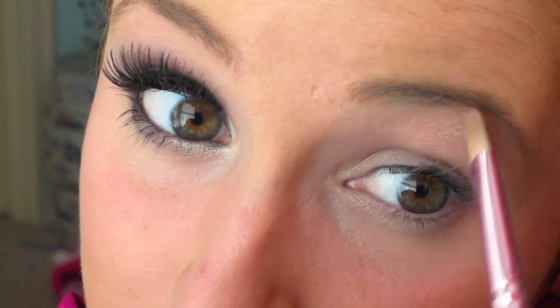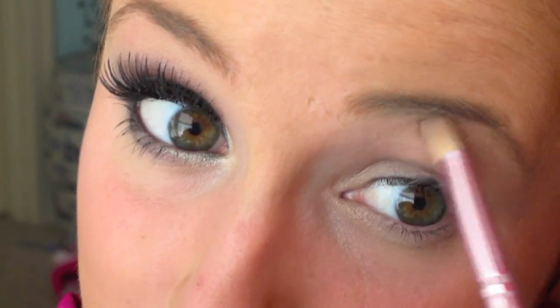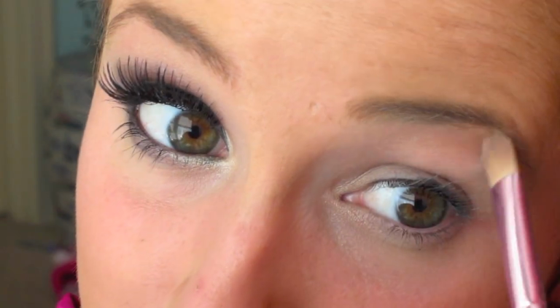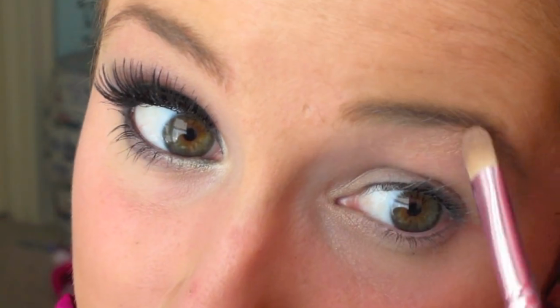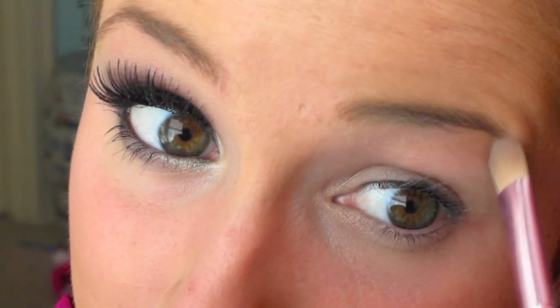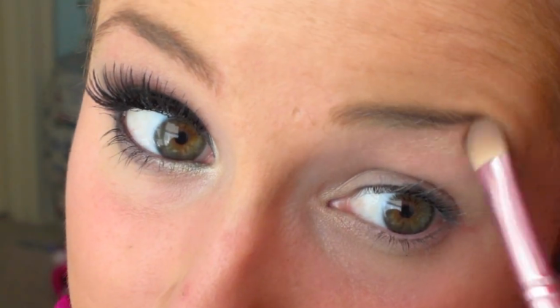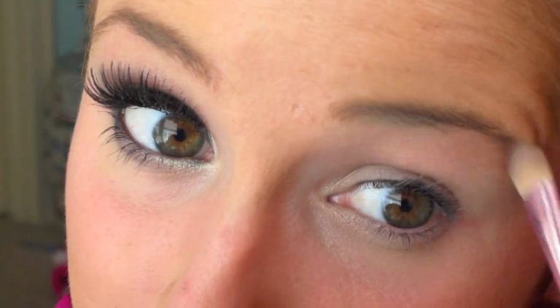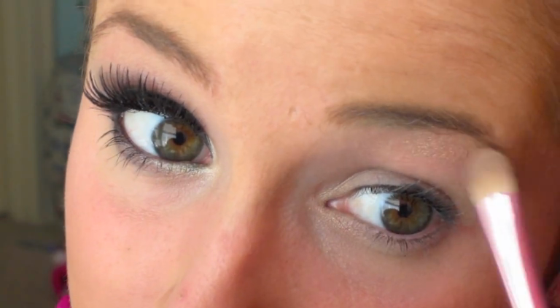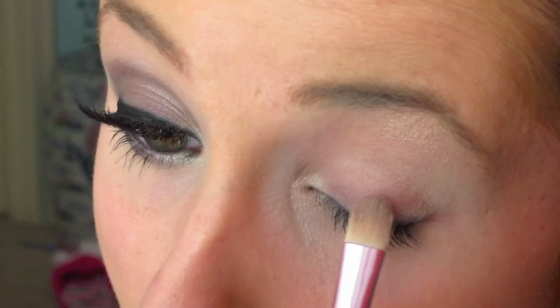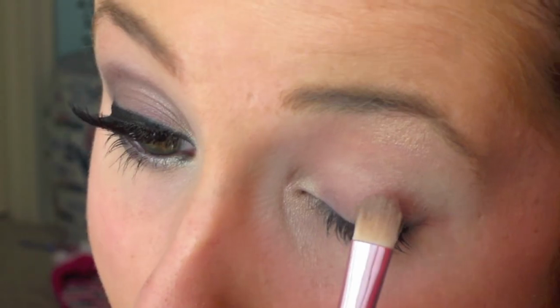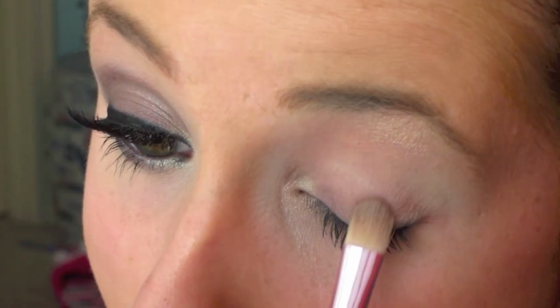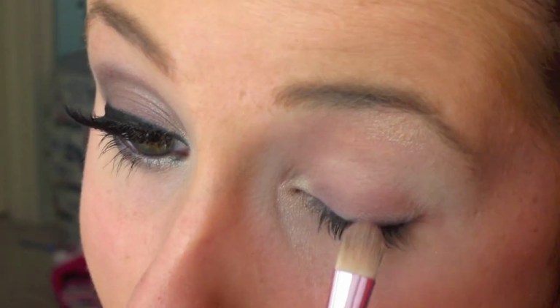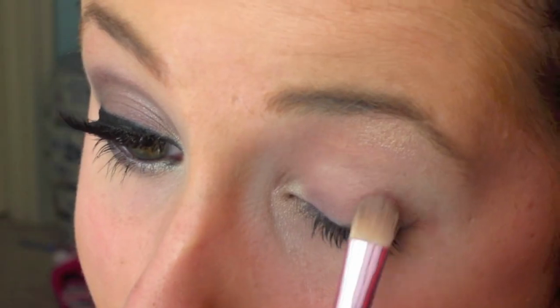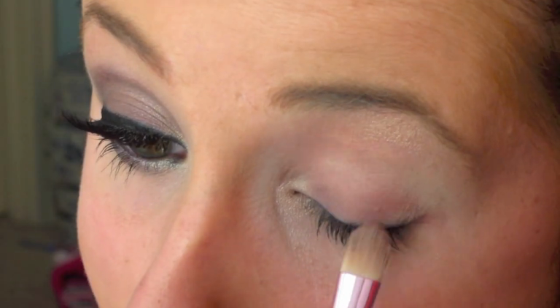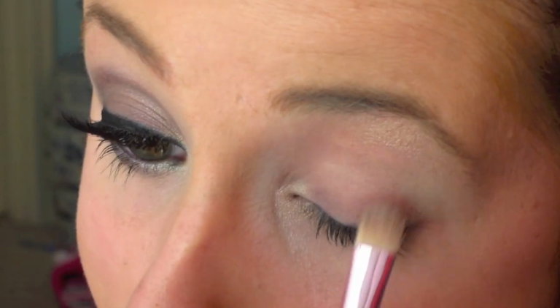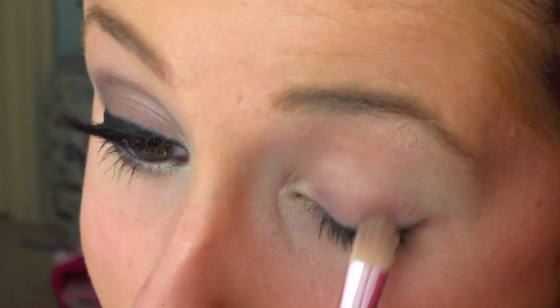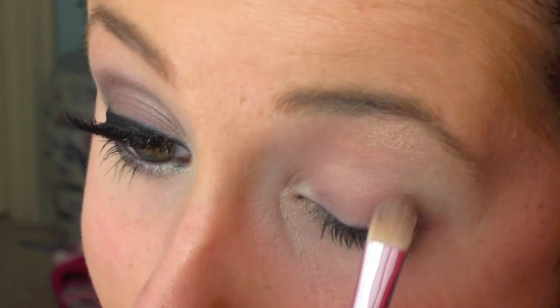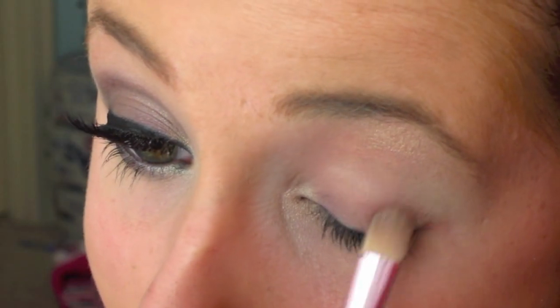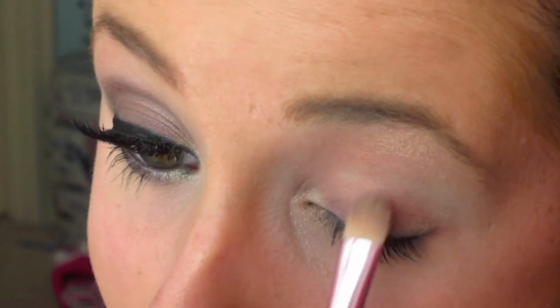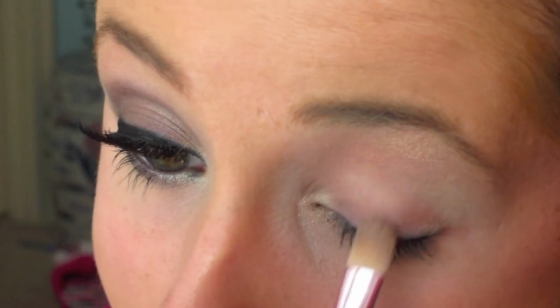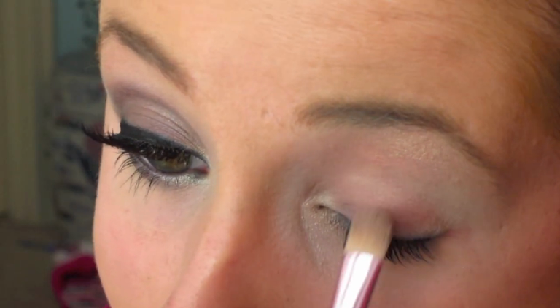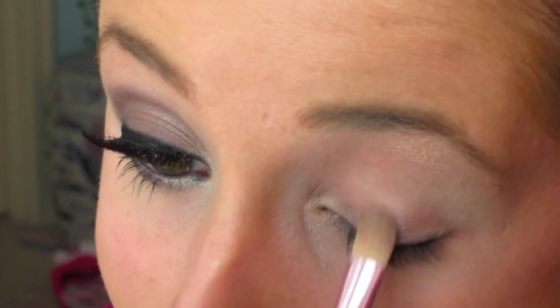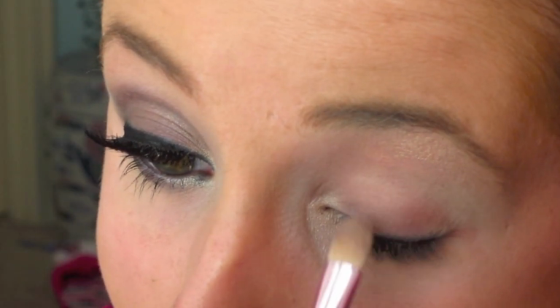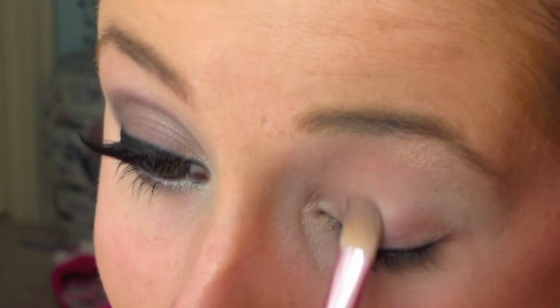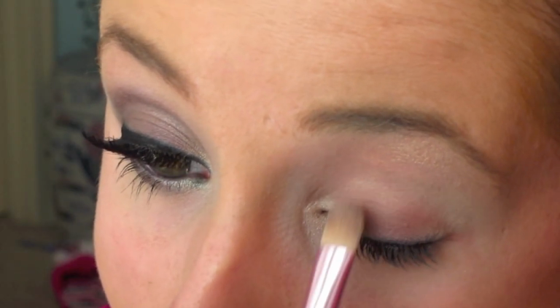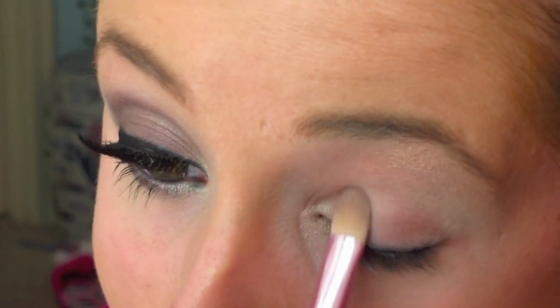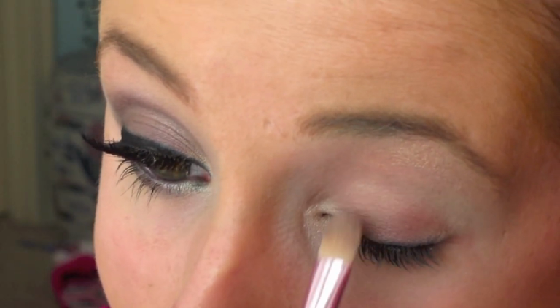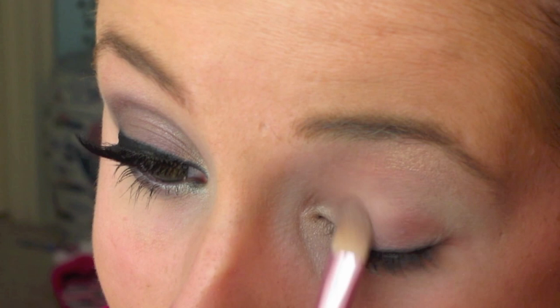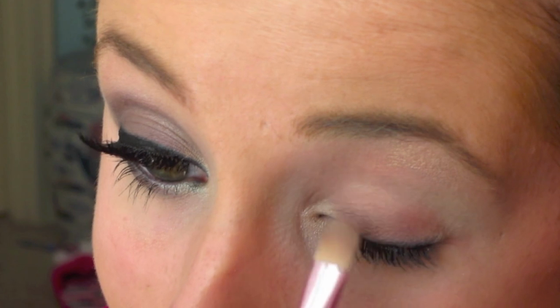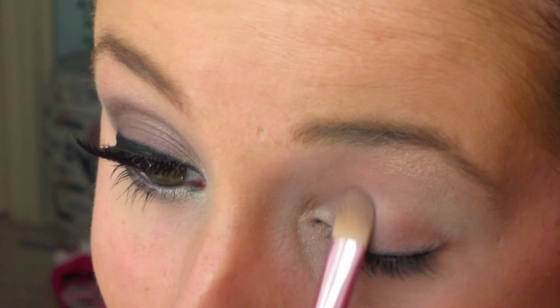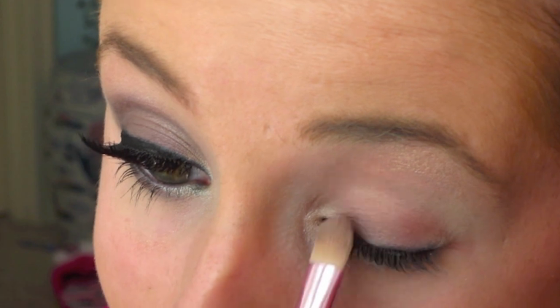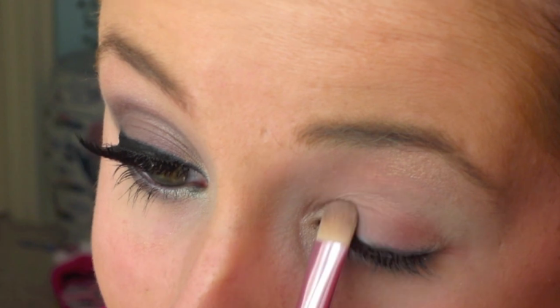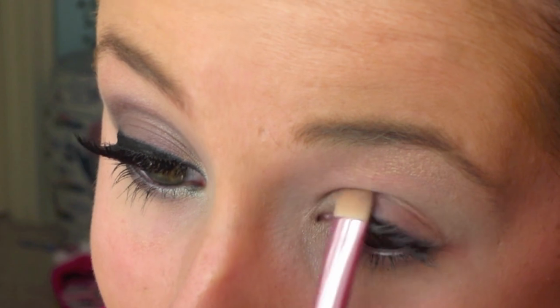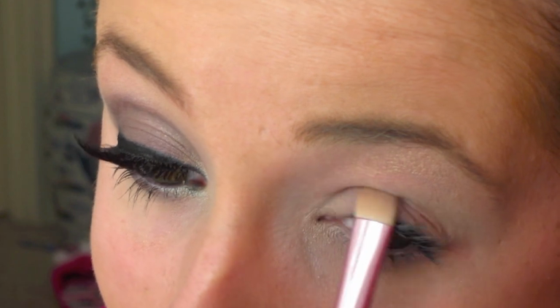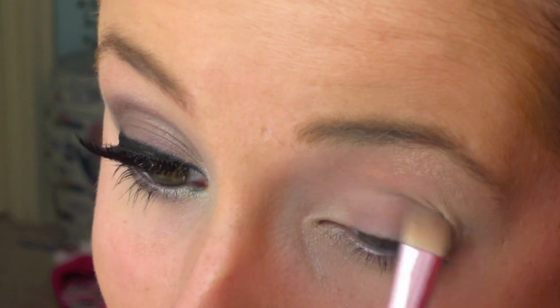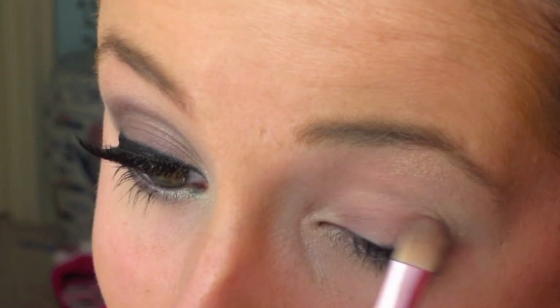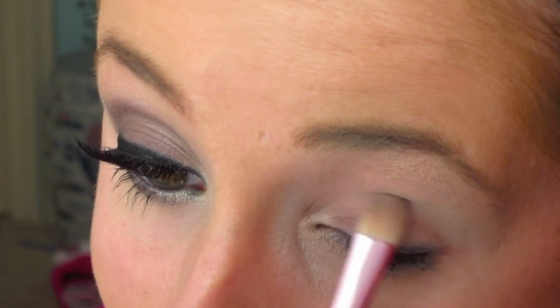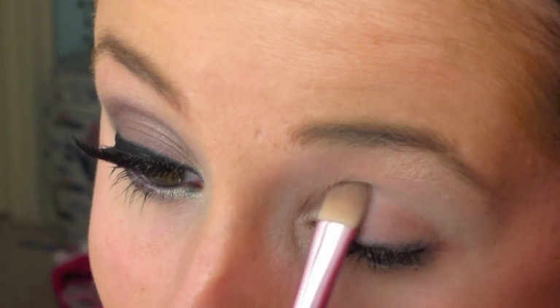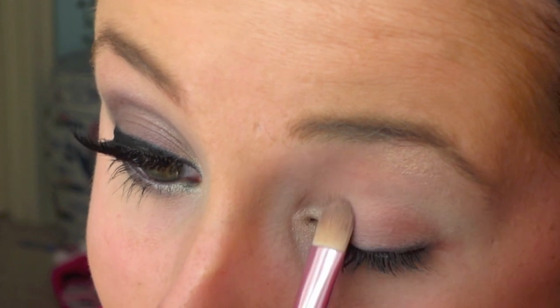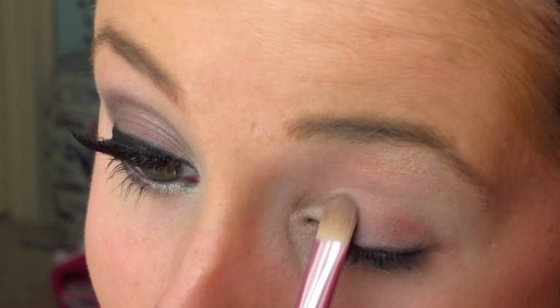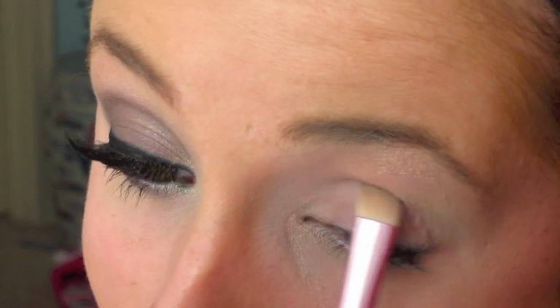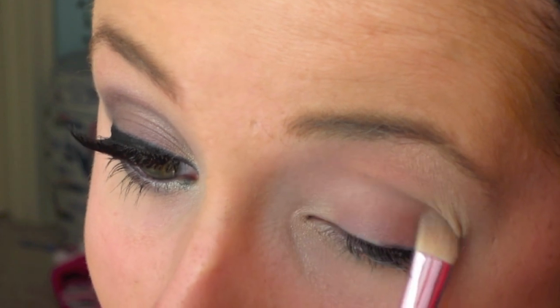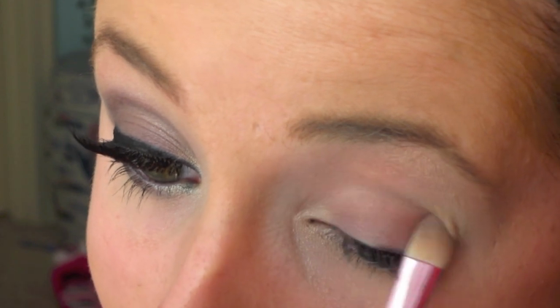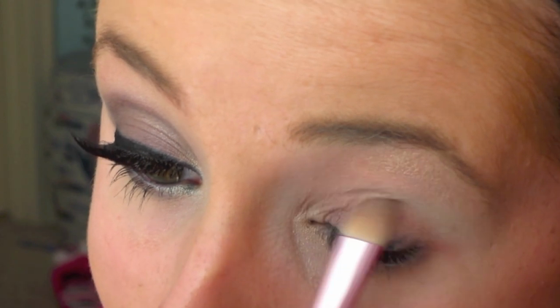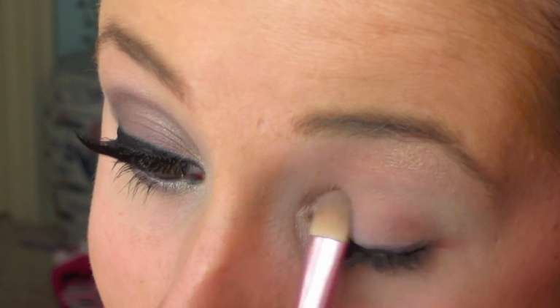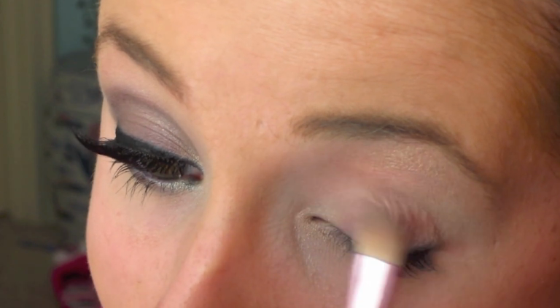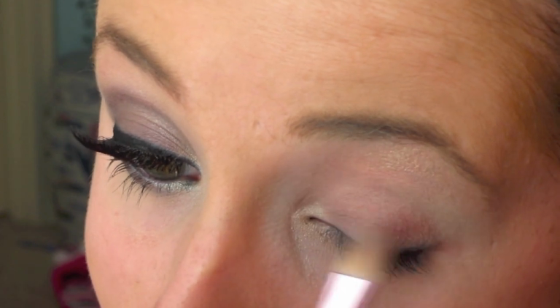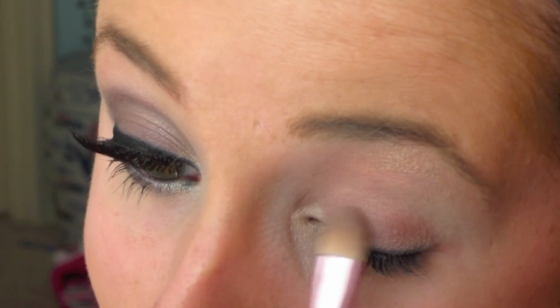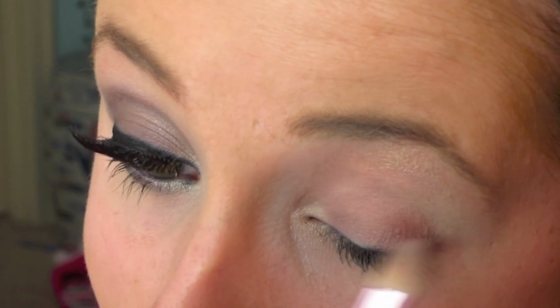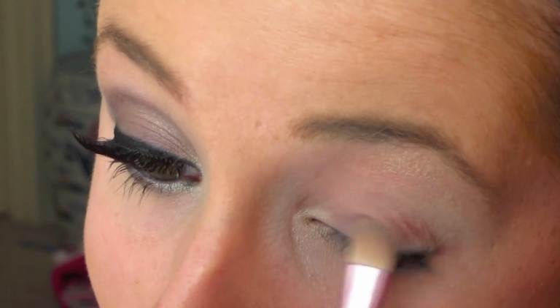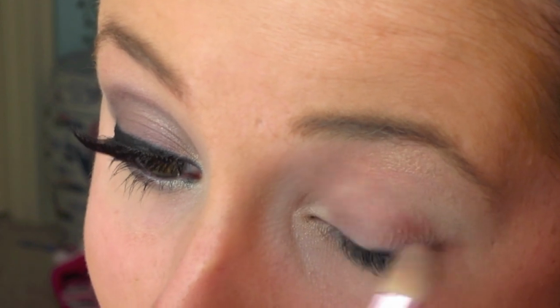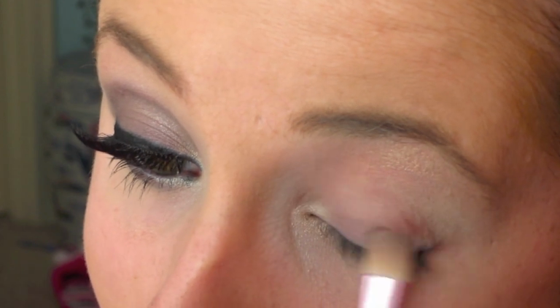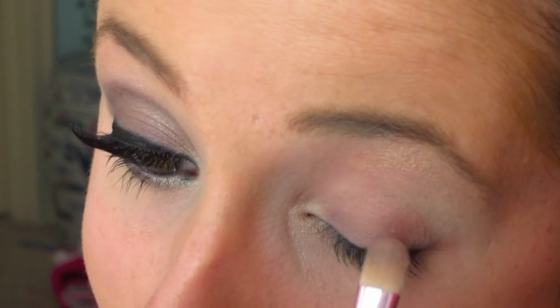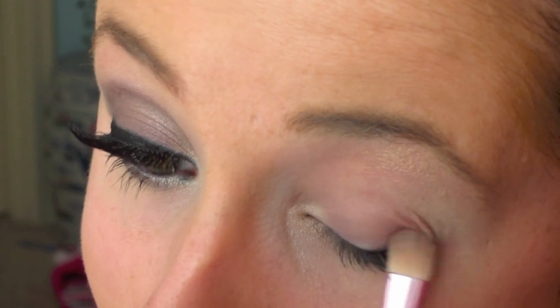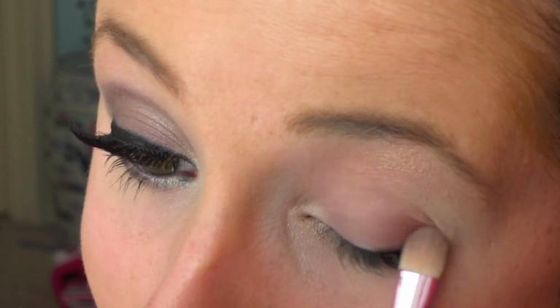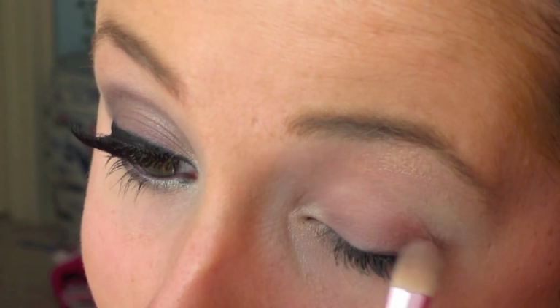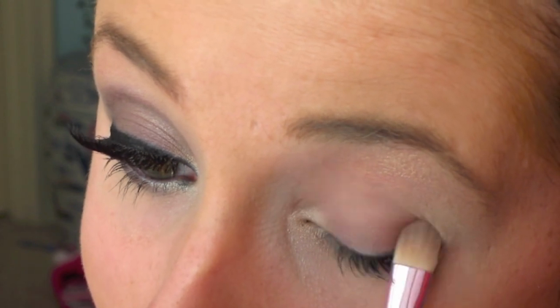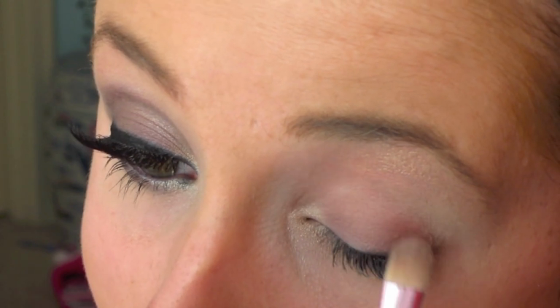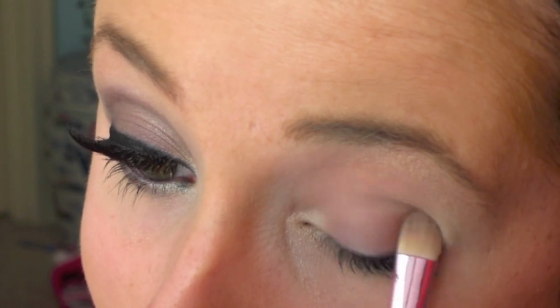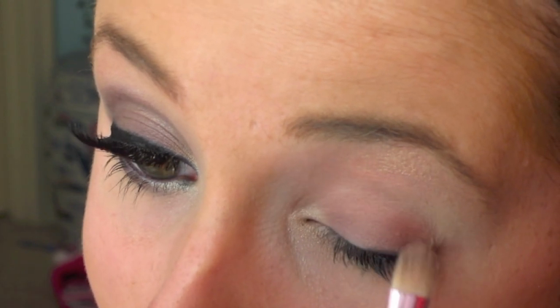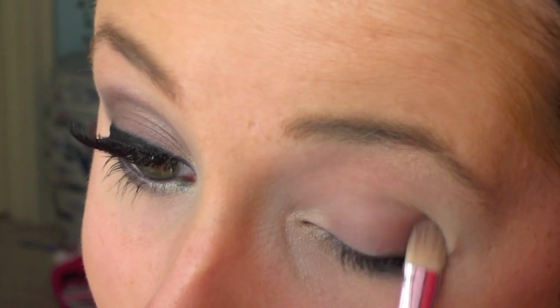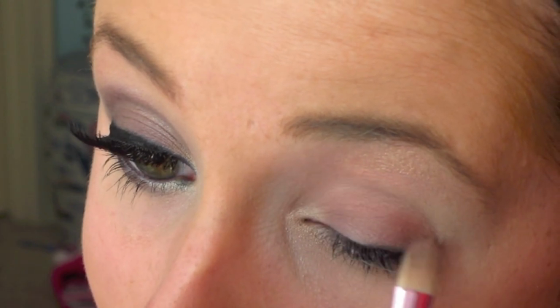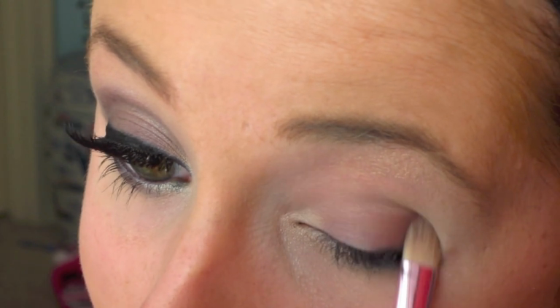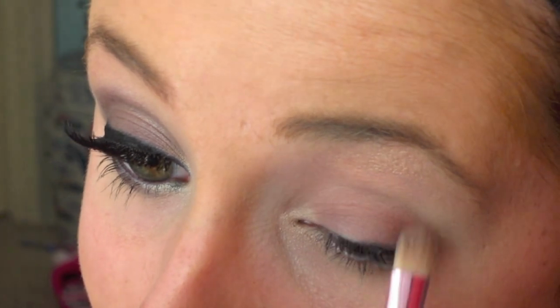Now flip that brush over and we're now going to use a purple plum color, applying it directly onto our eyelid.